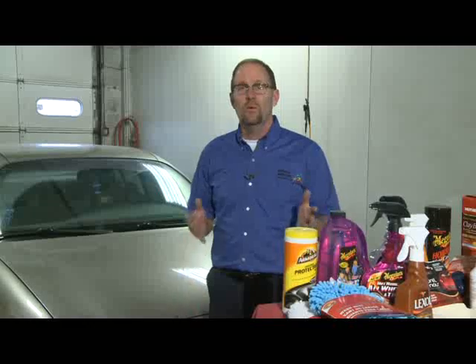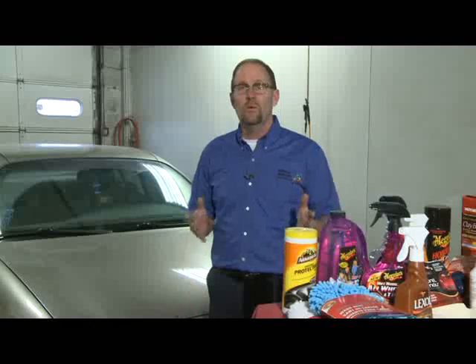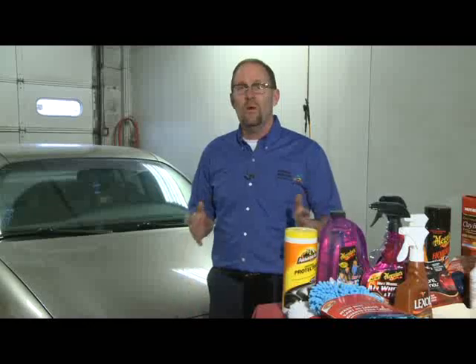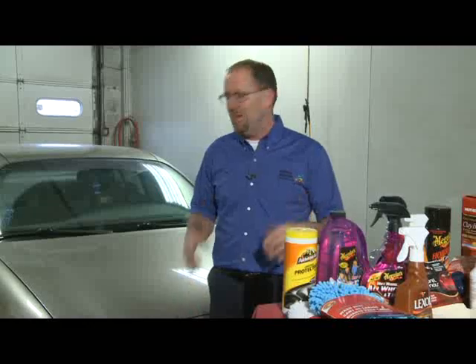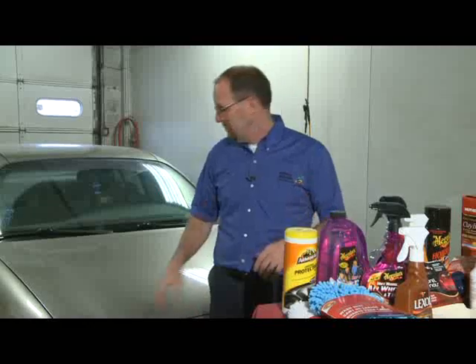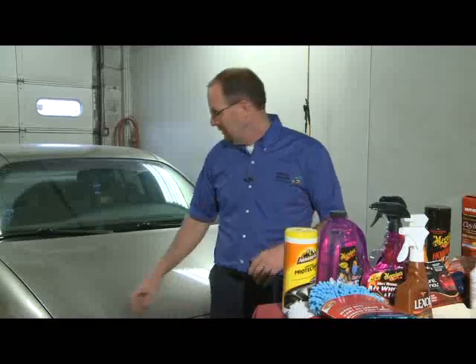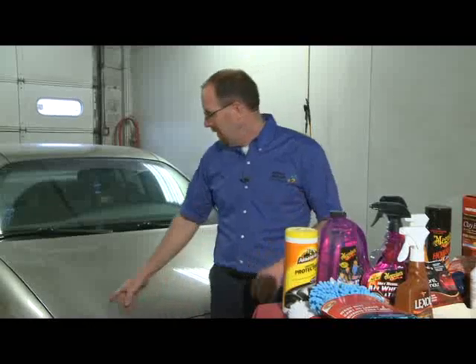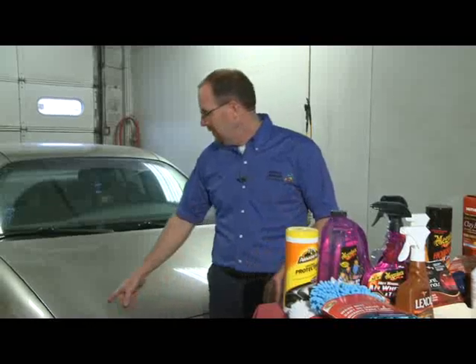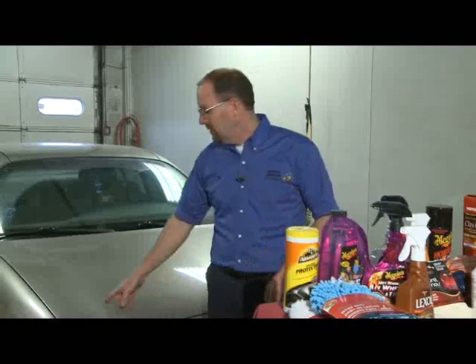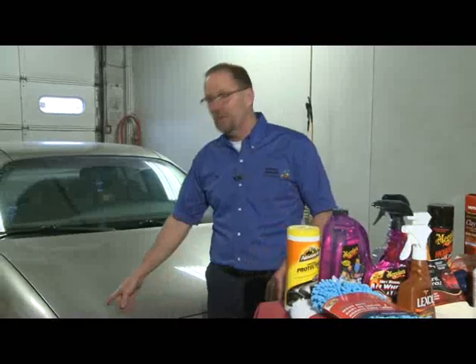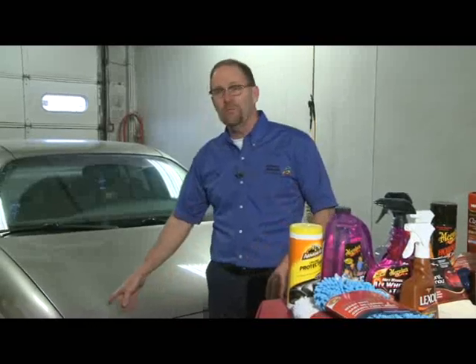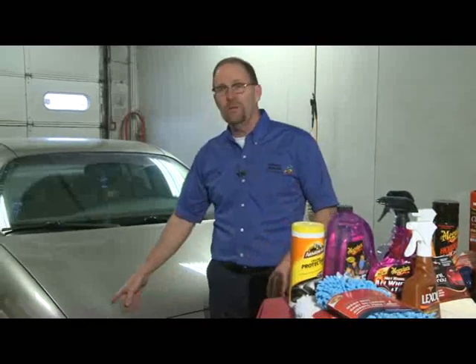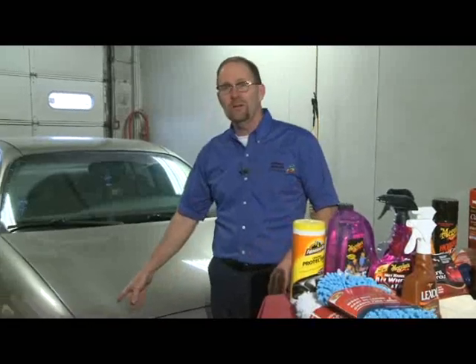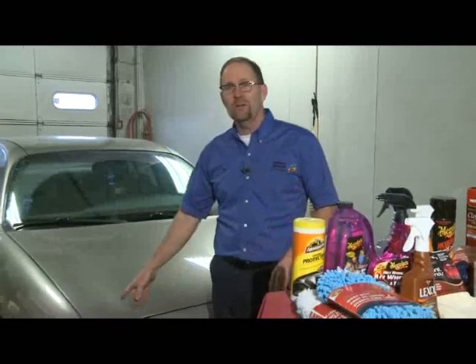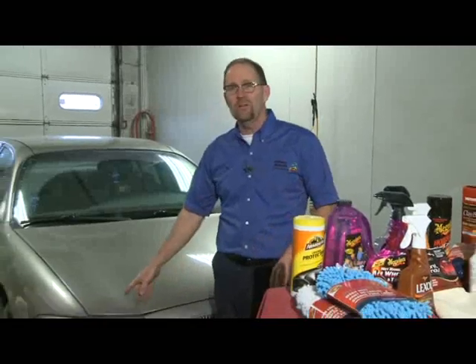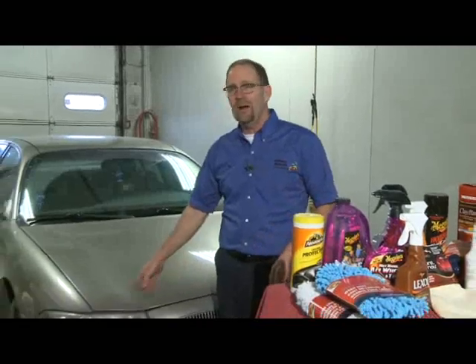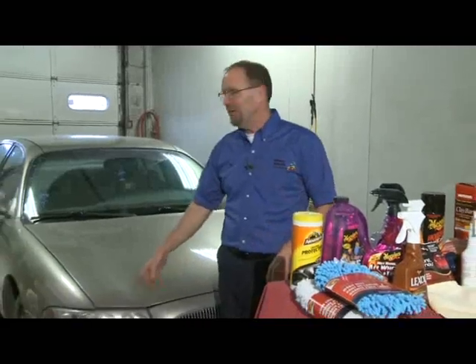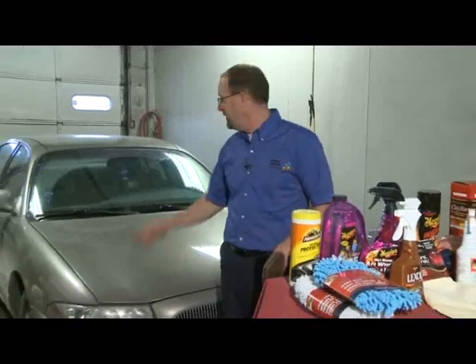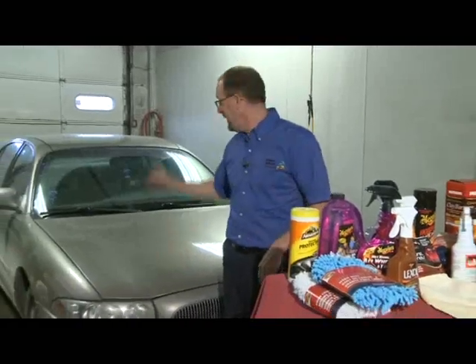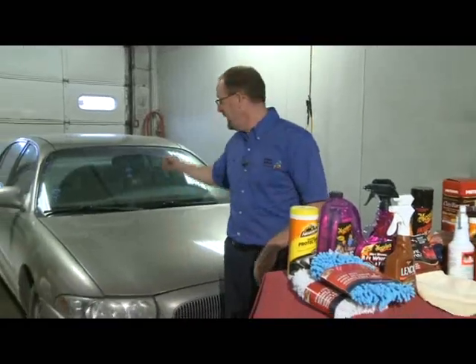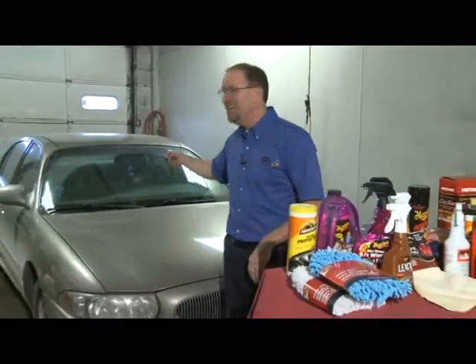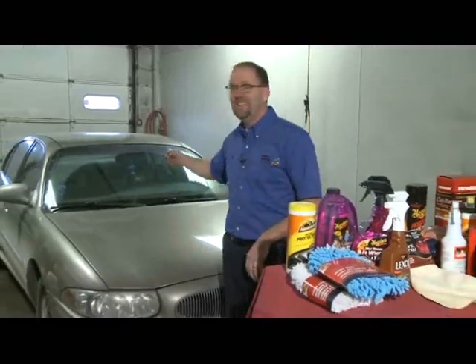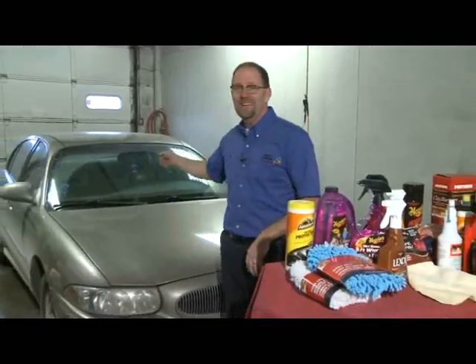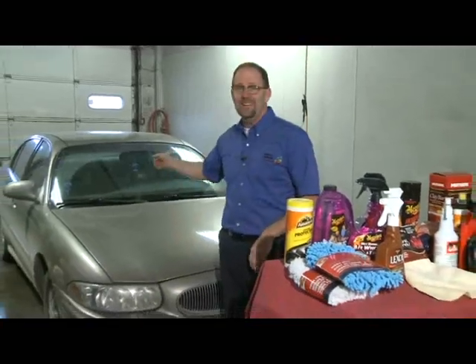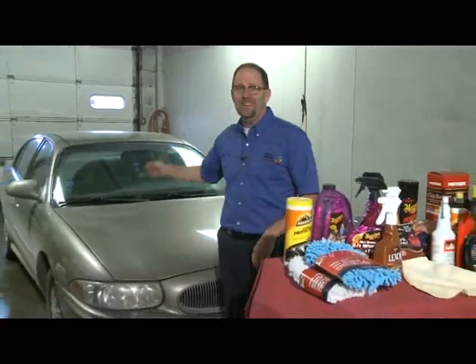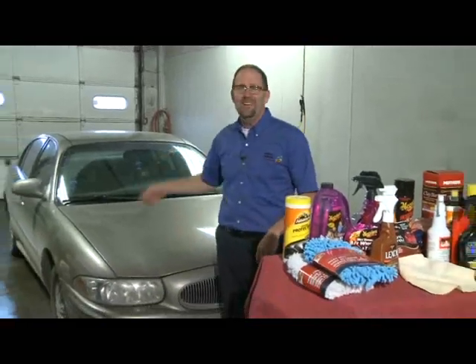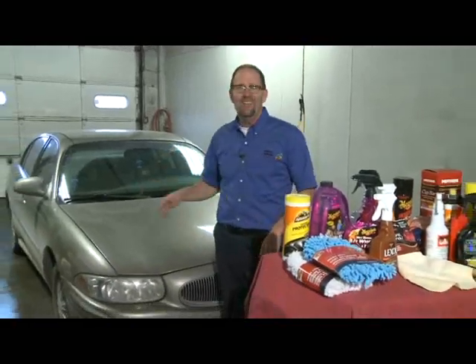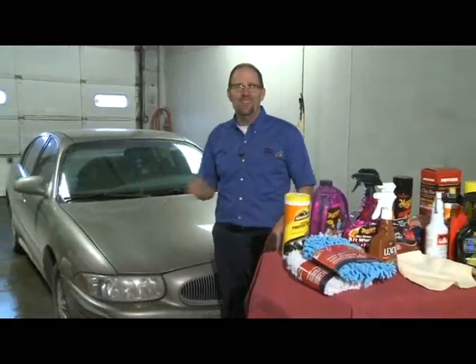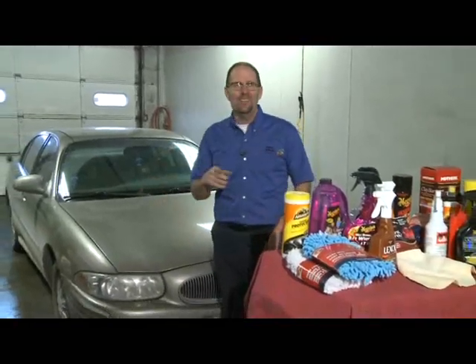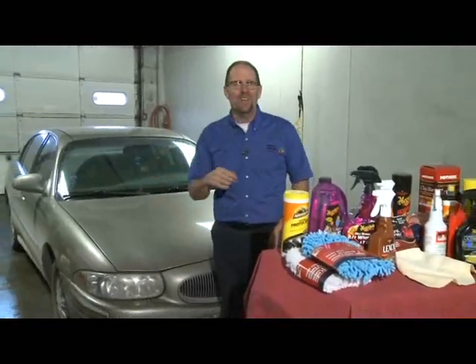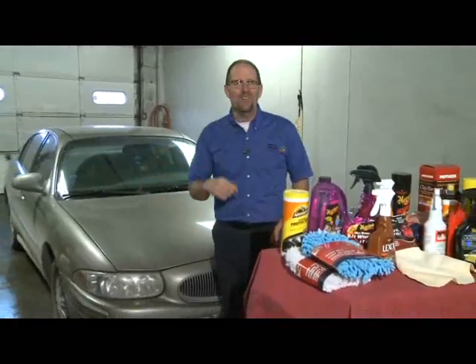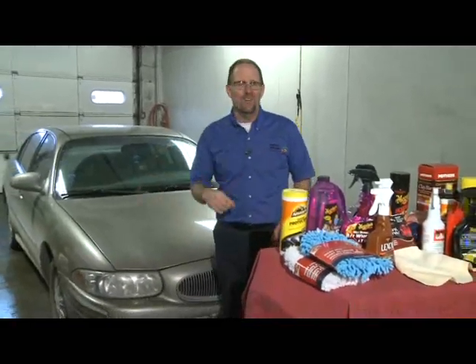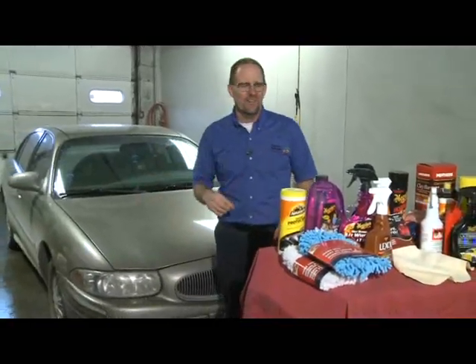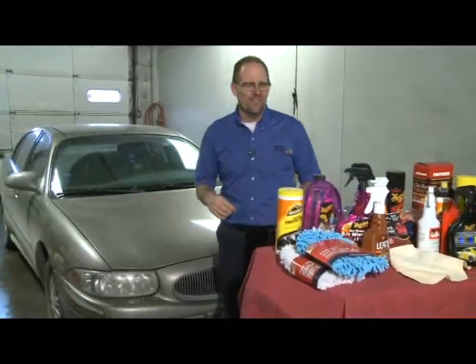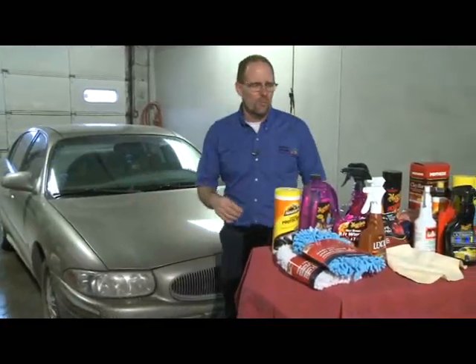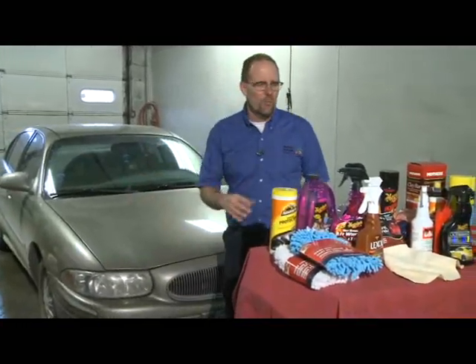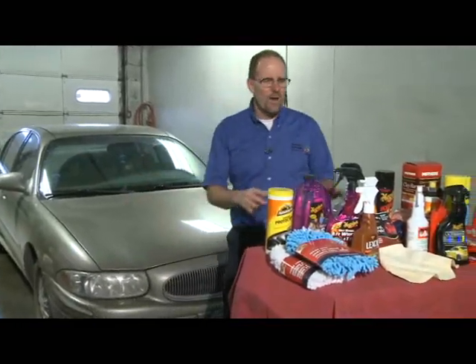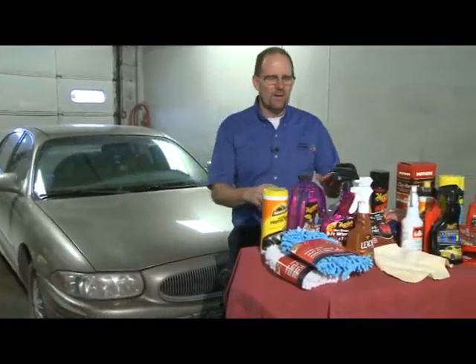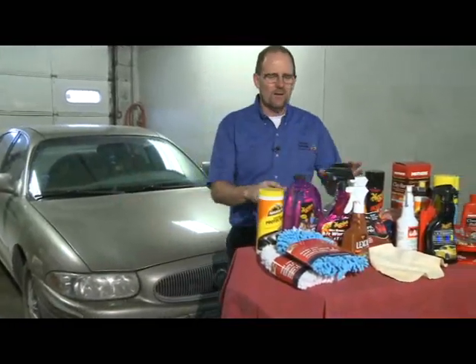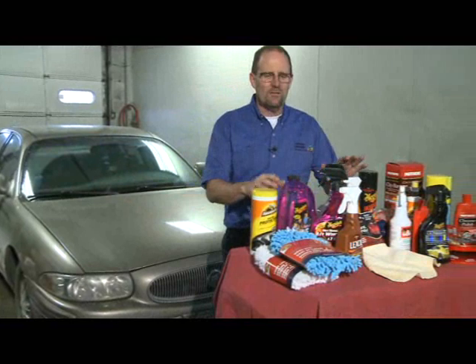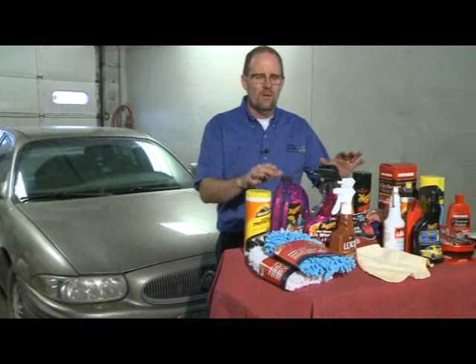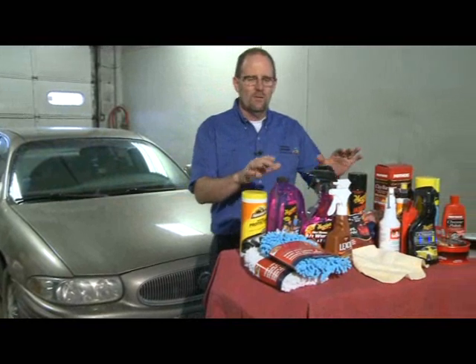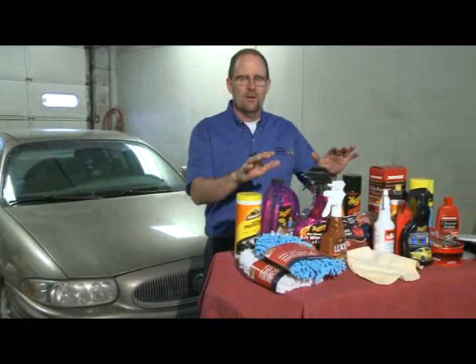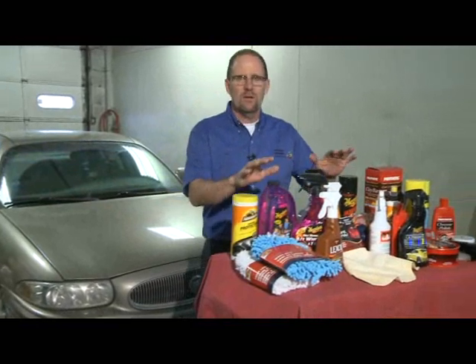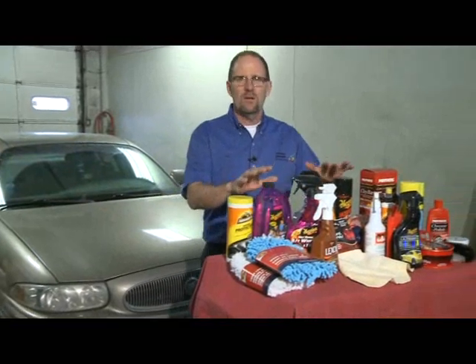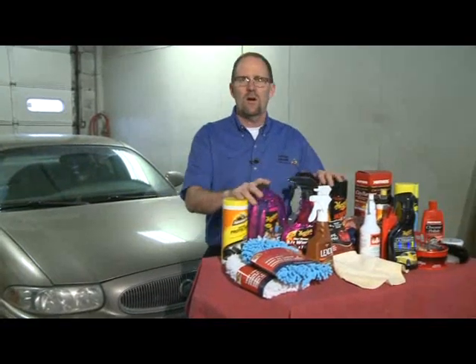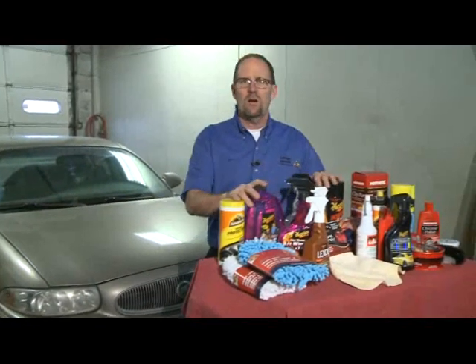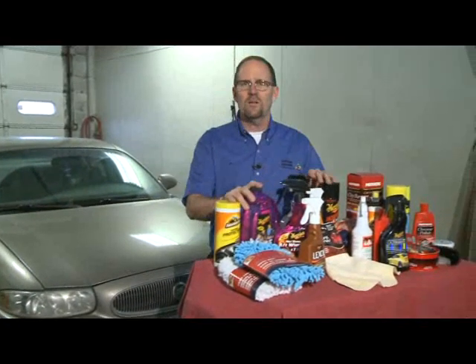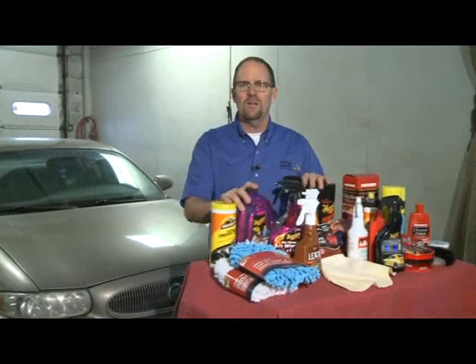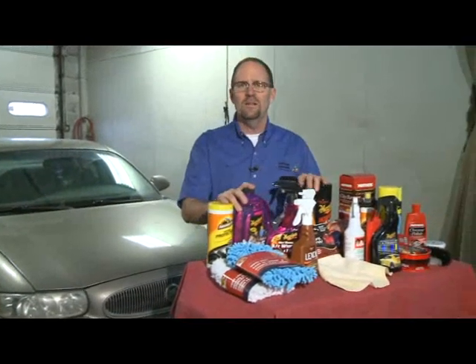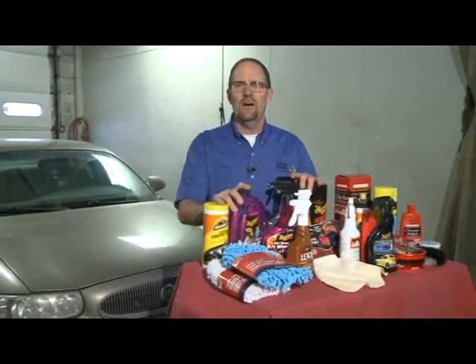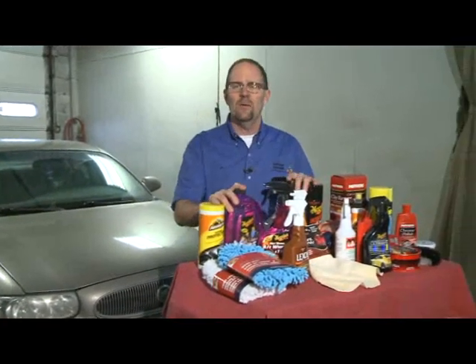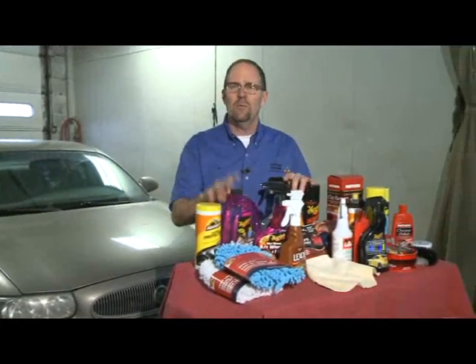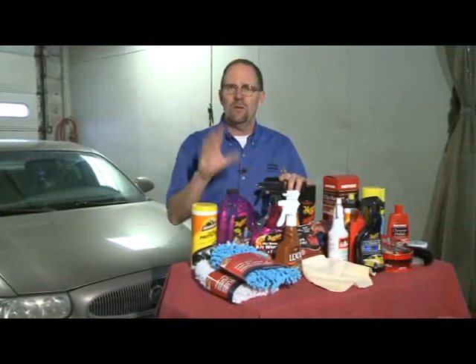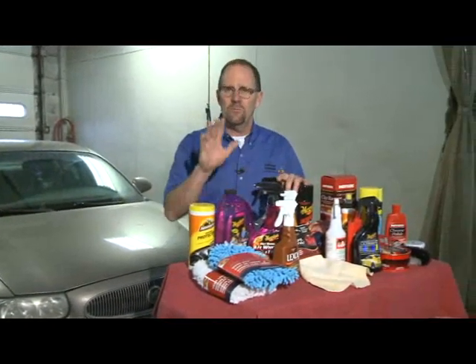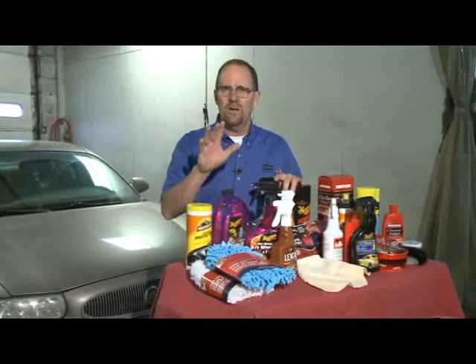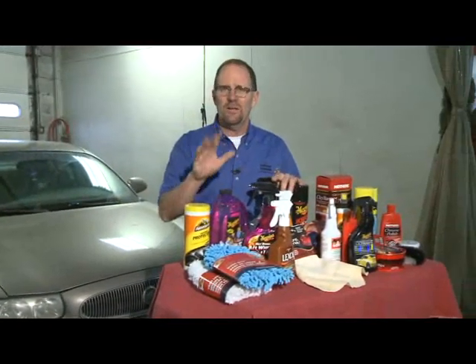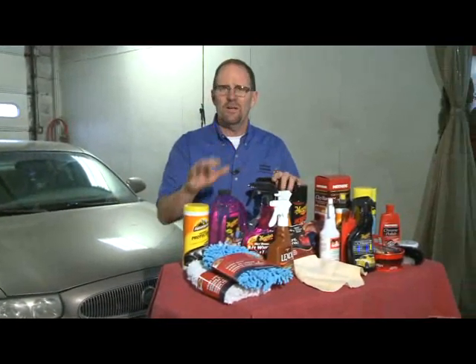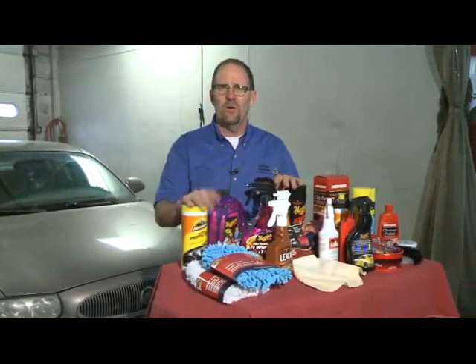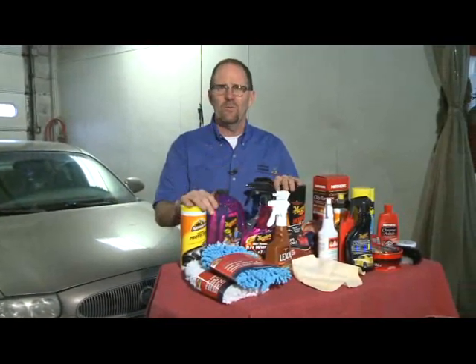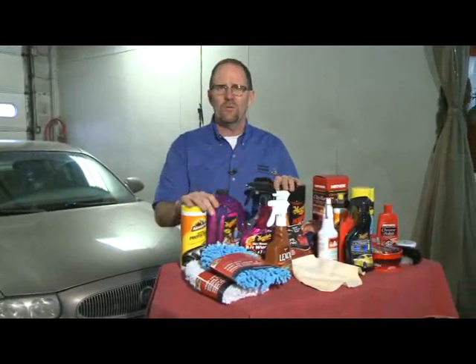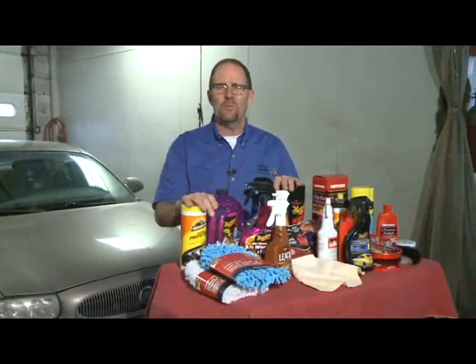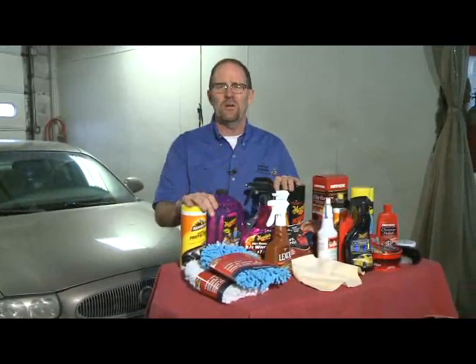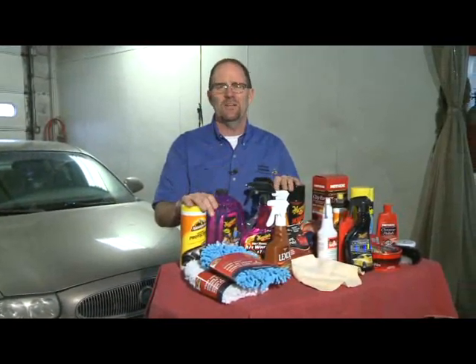Winter grime is all over your vehicle, outside and in. Let's take a look at some products to get your car cleaned up and ready to go for spring.